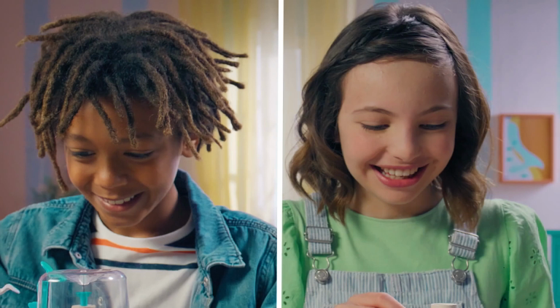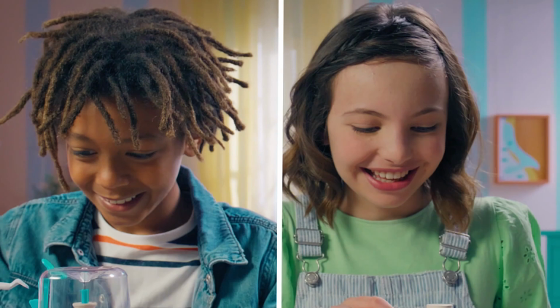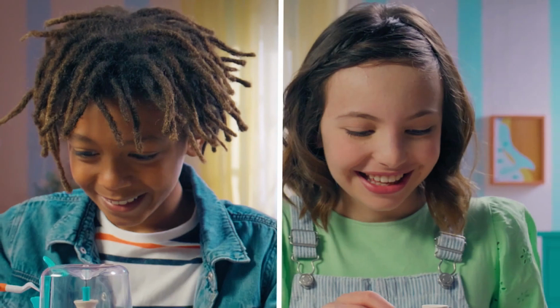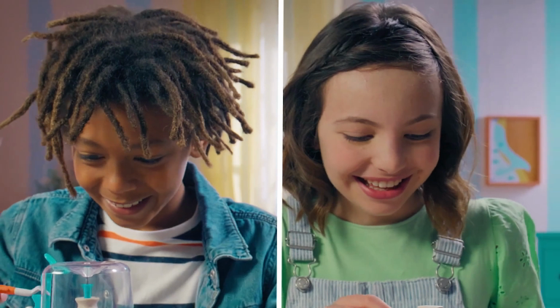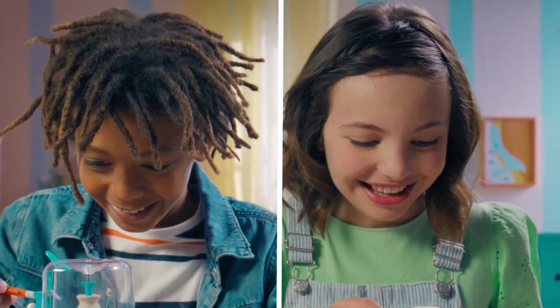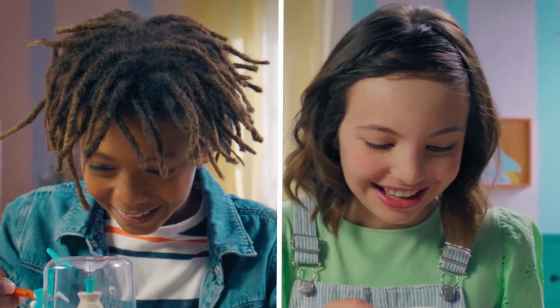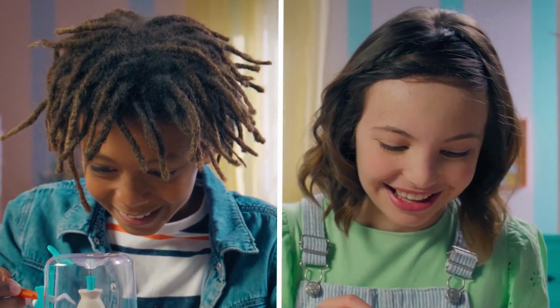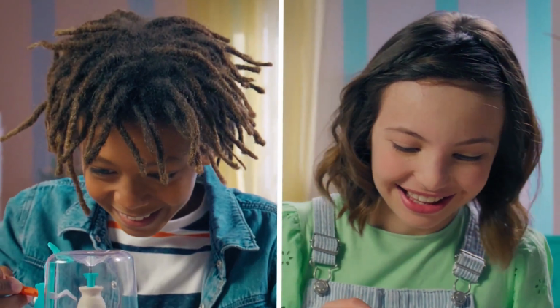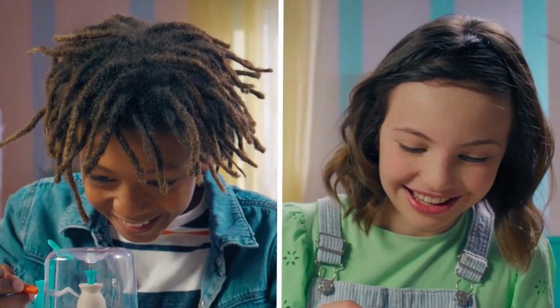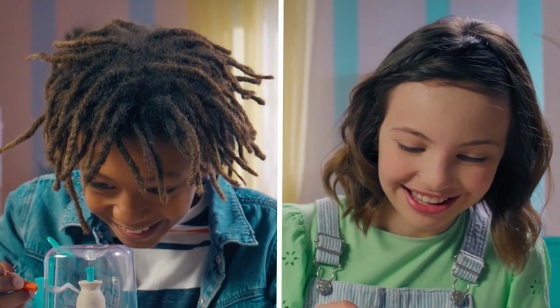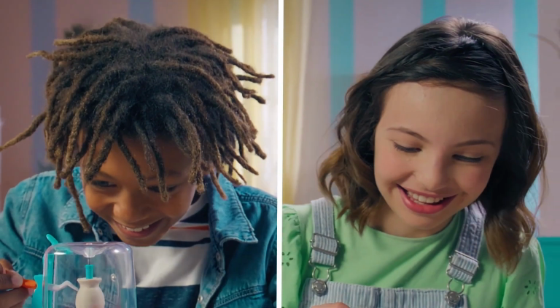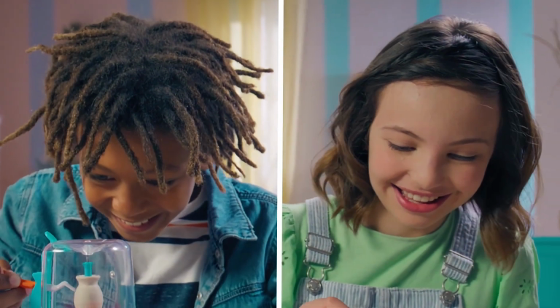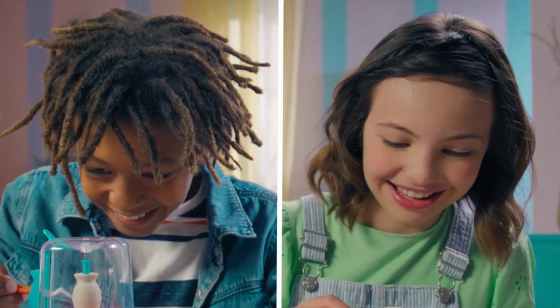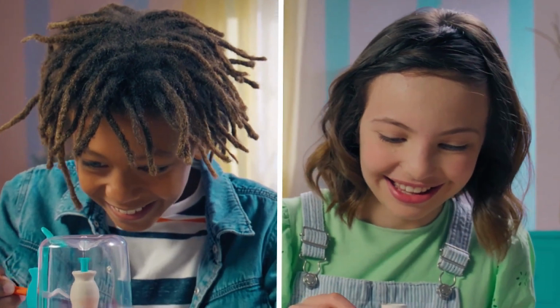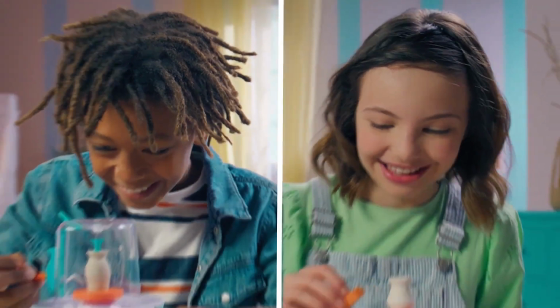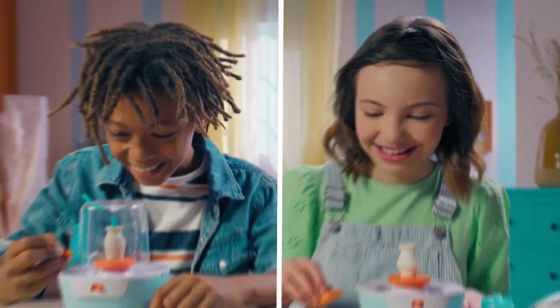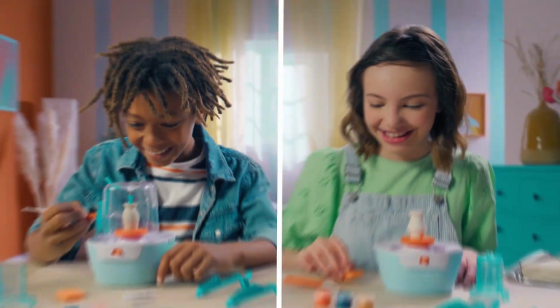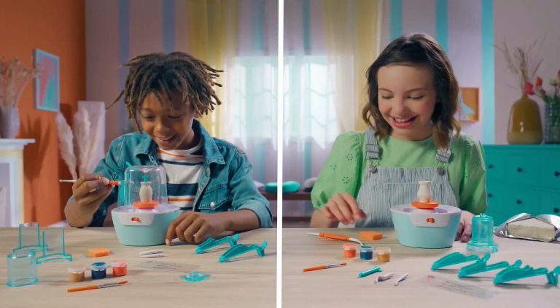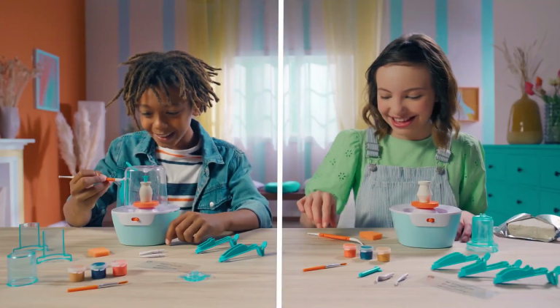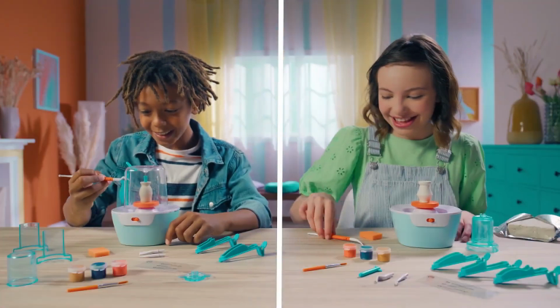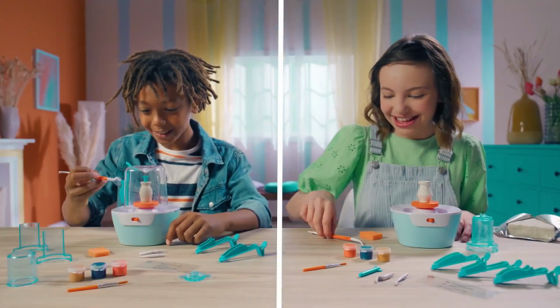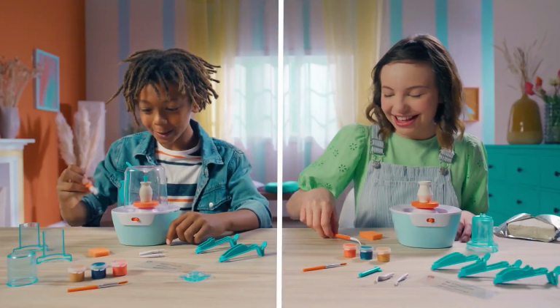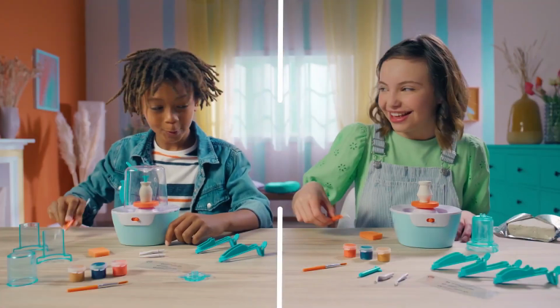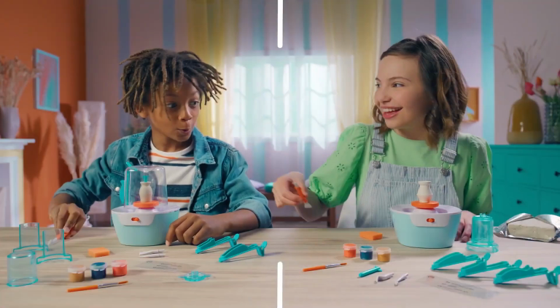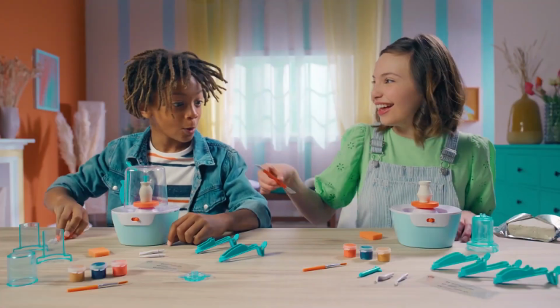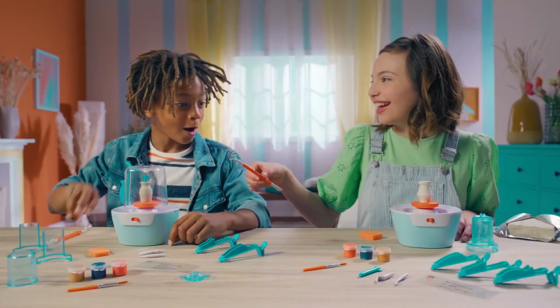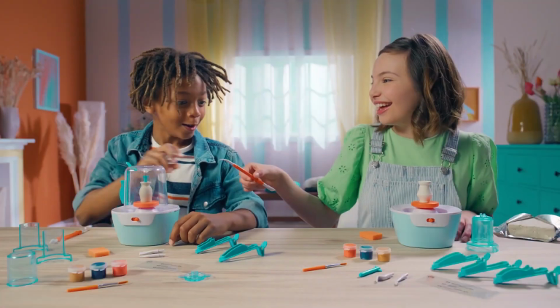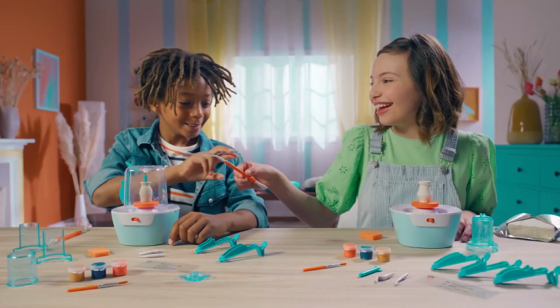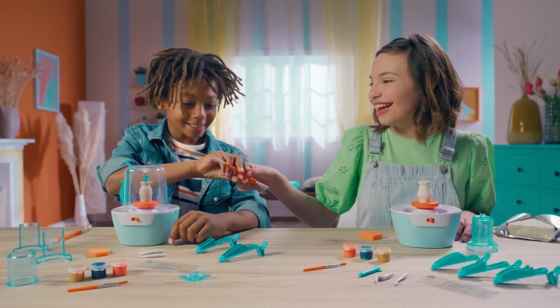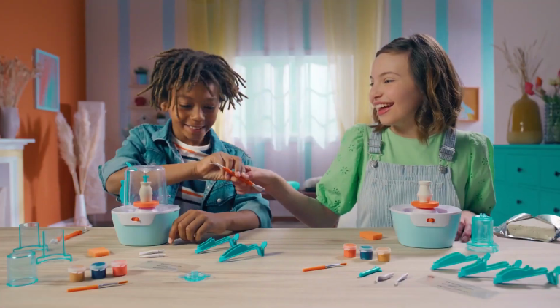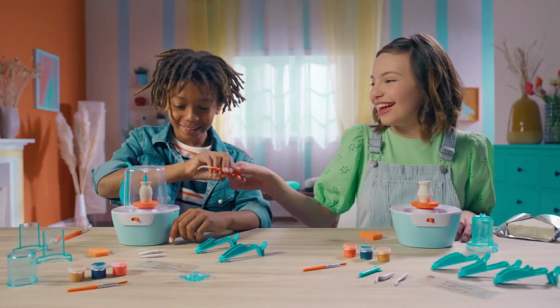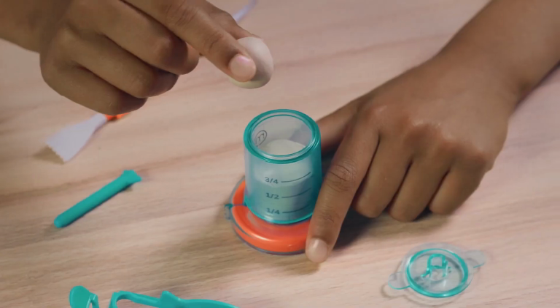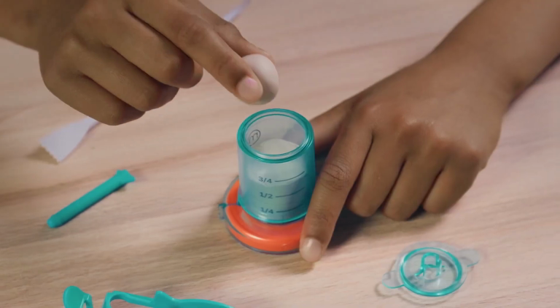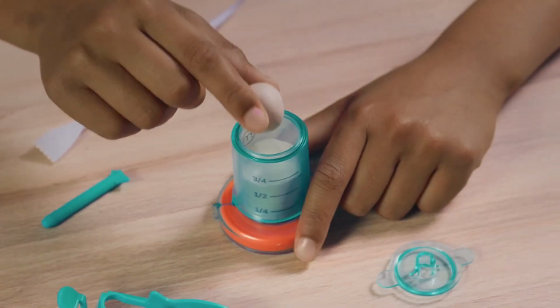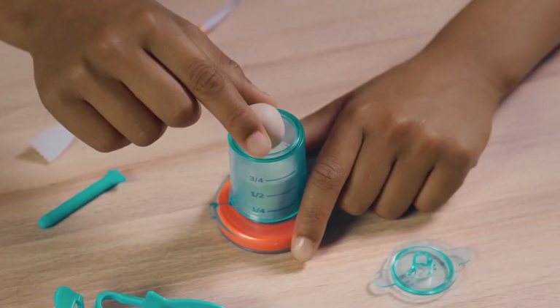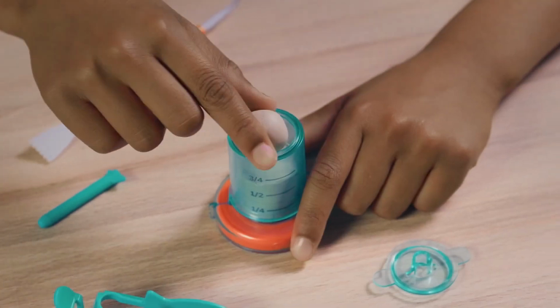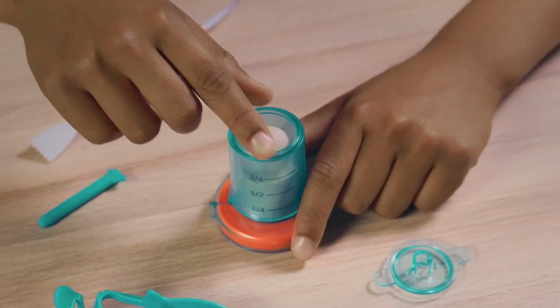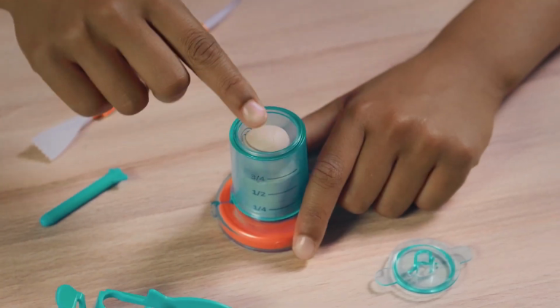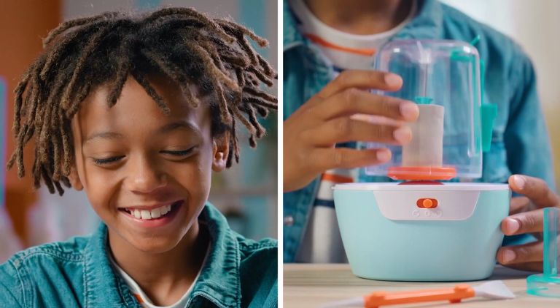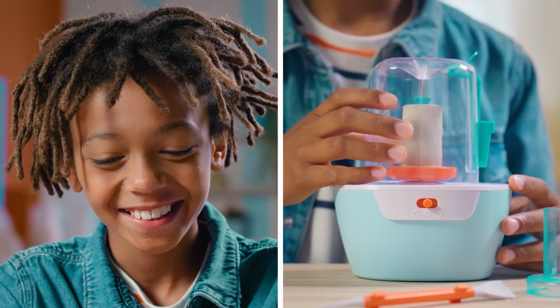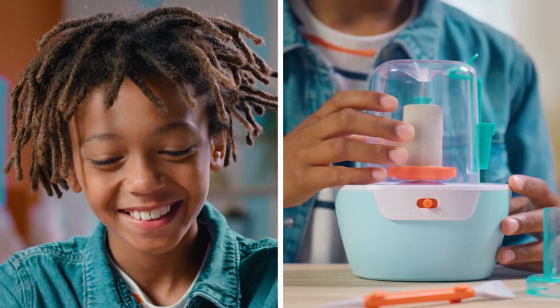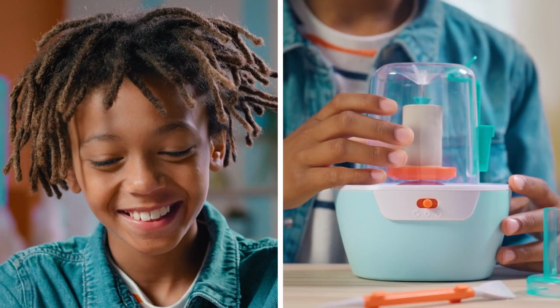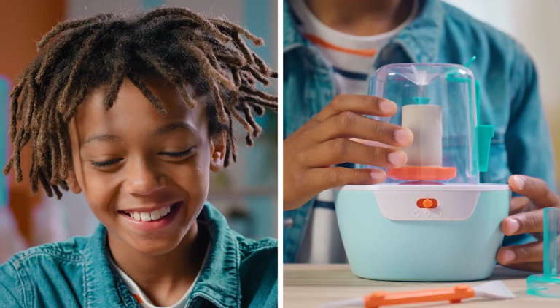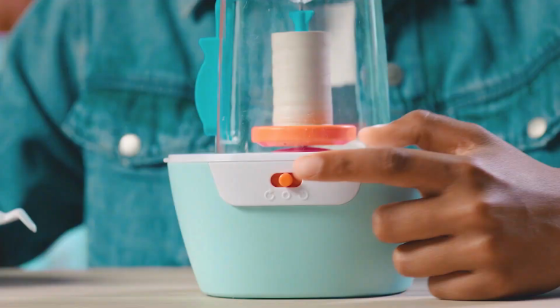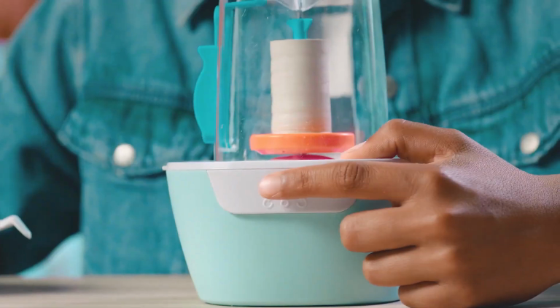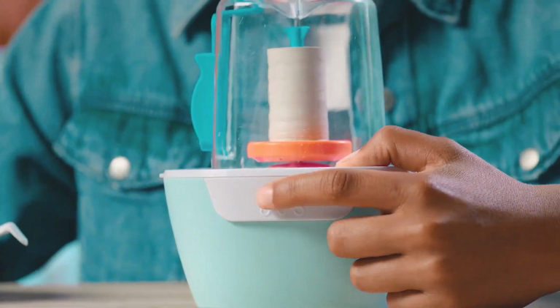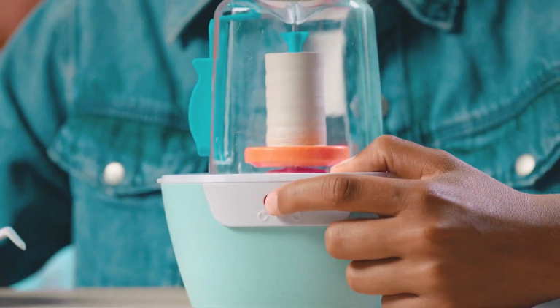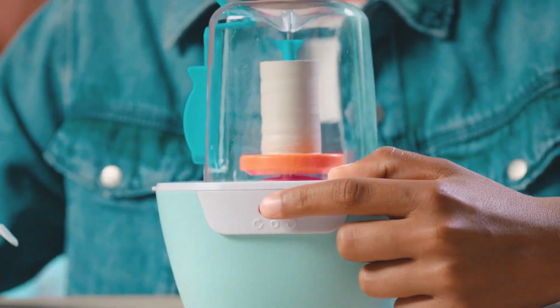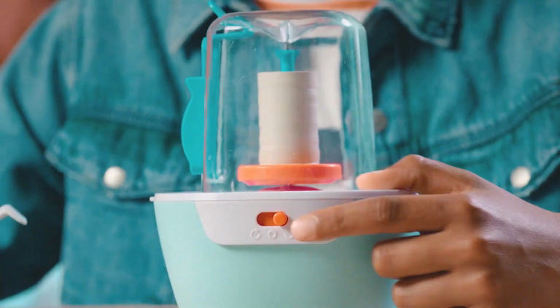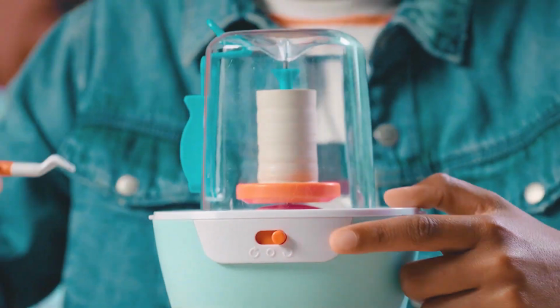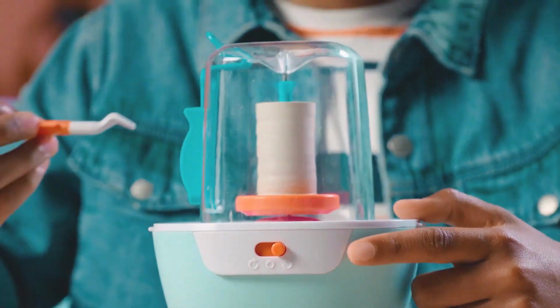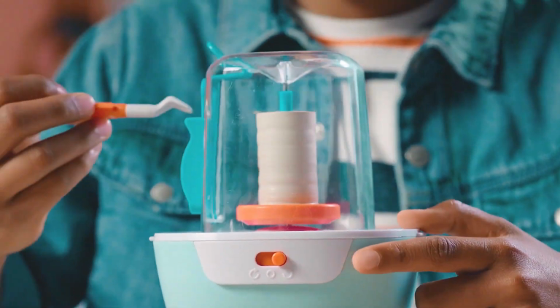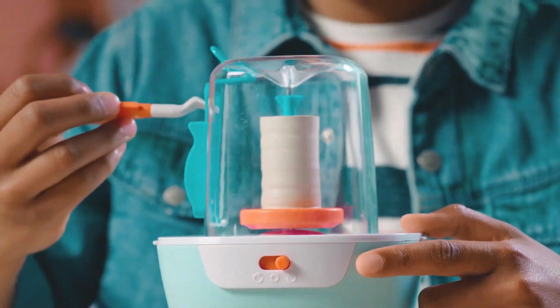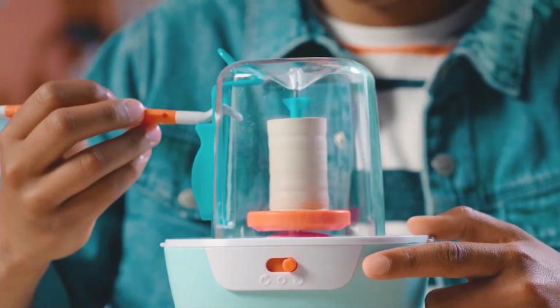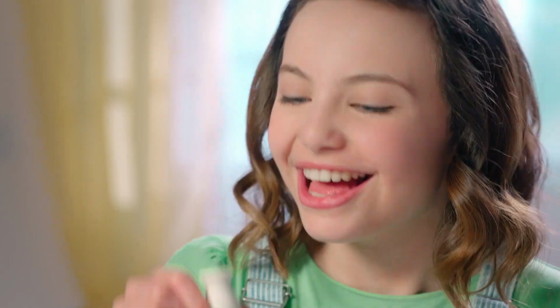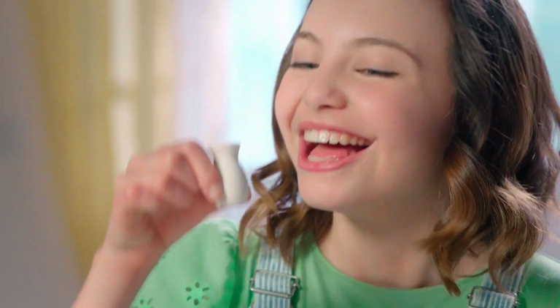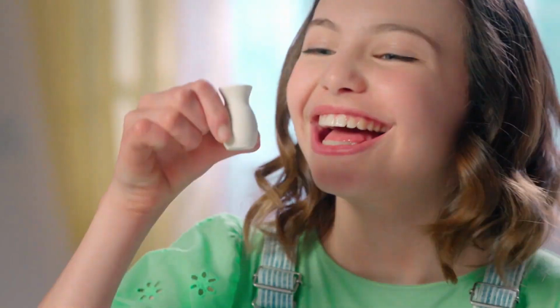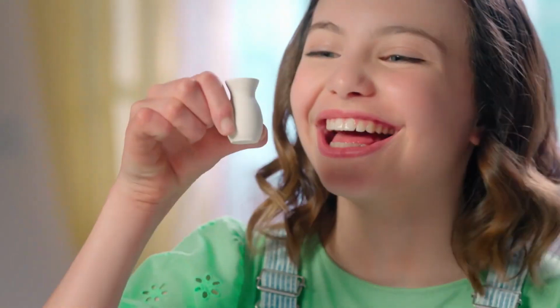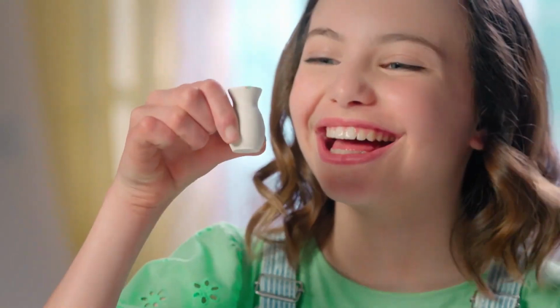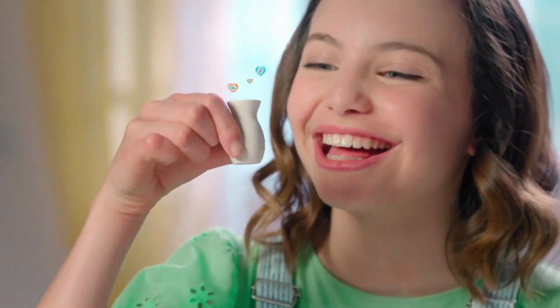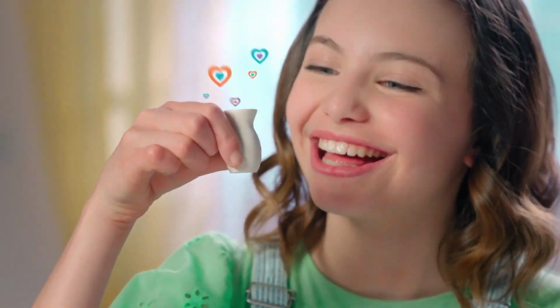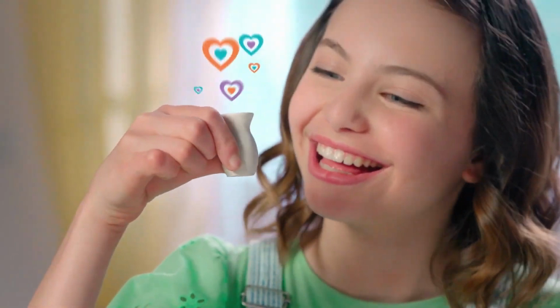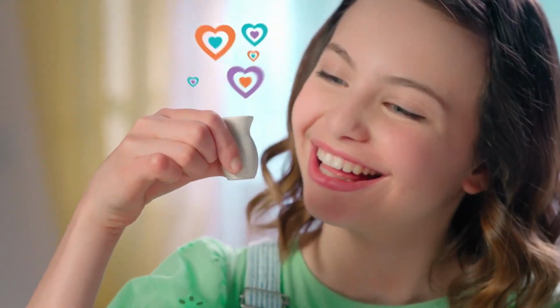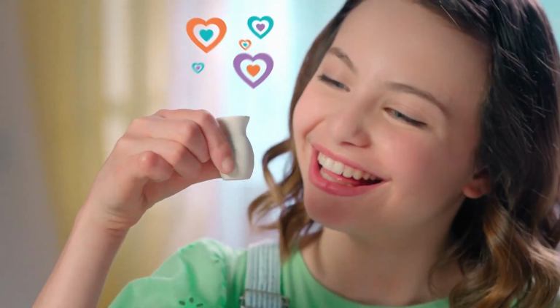Creations by you! It's Mini Pottery Studio! Easy, fun, air-dry clay! Make Mini Pottery all day!